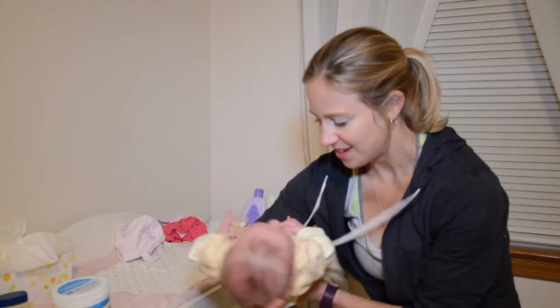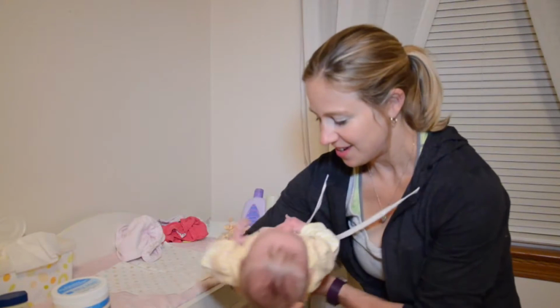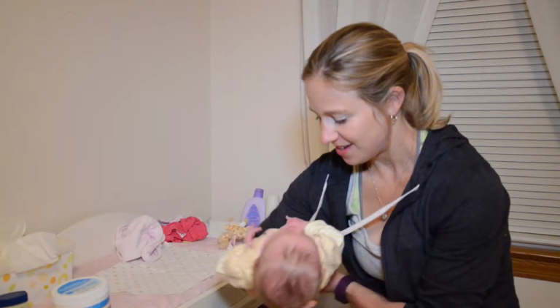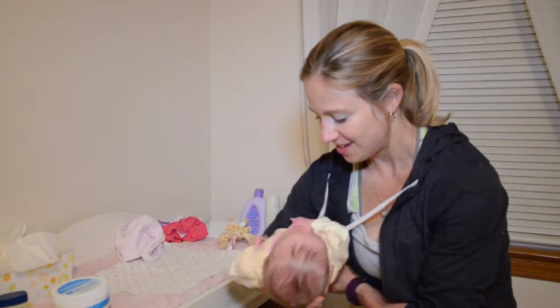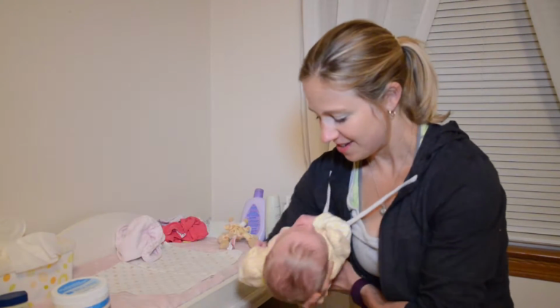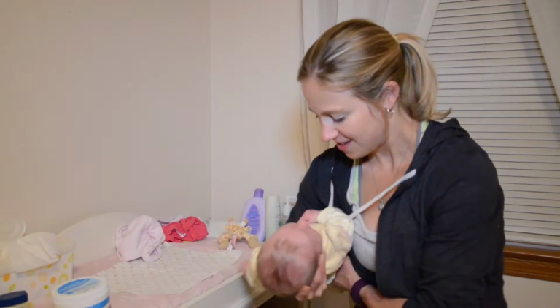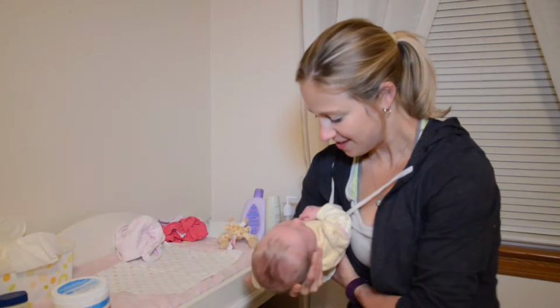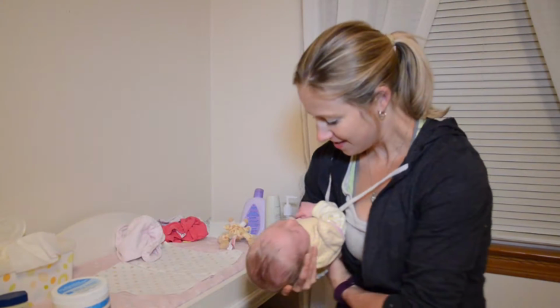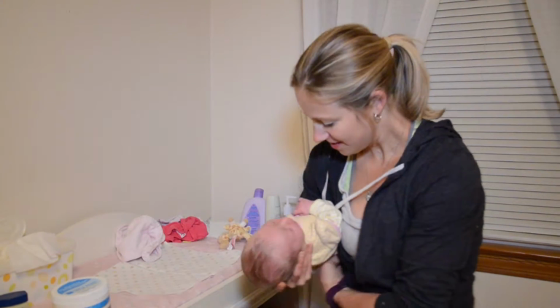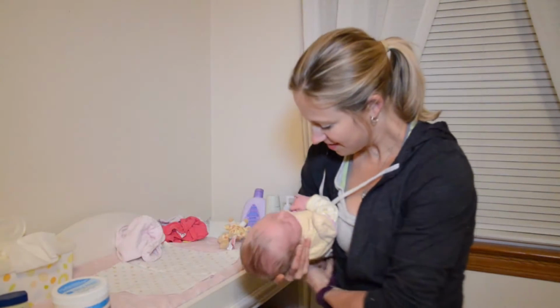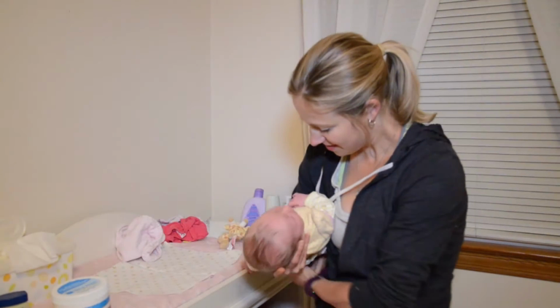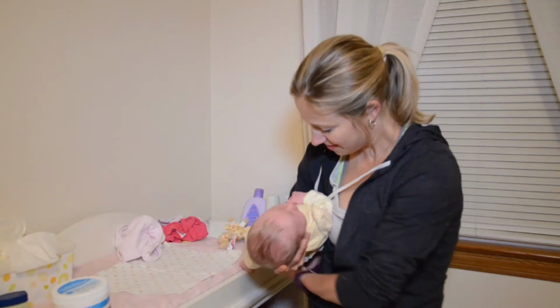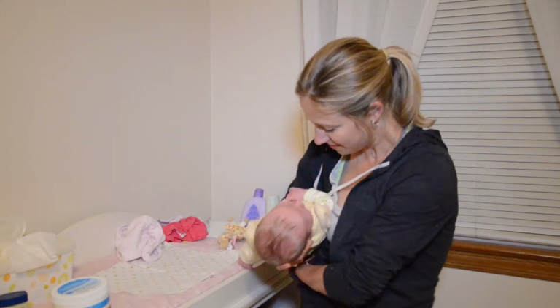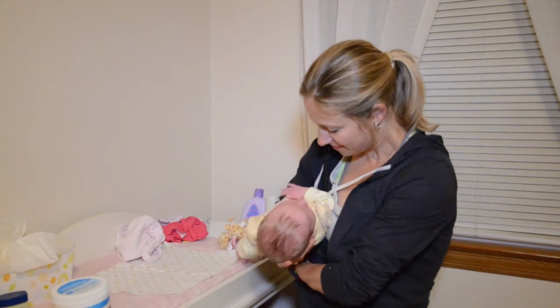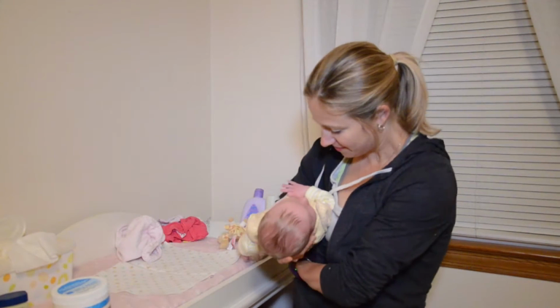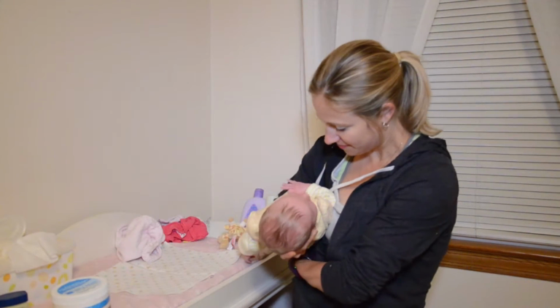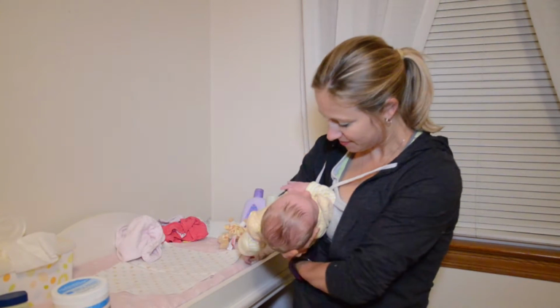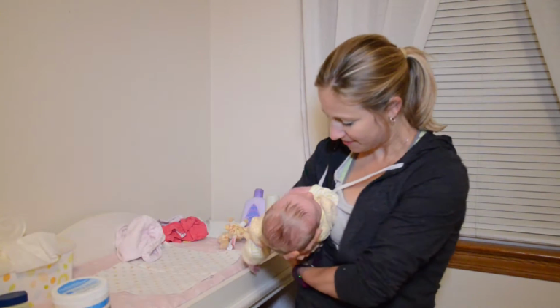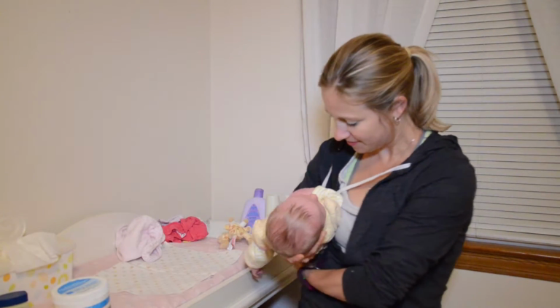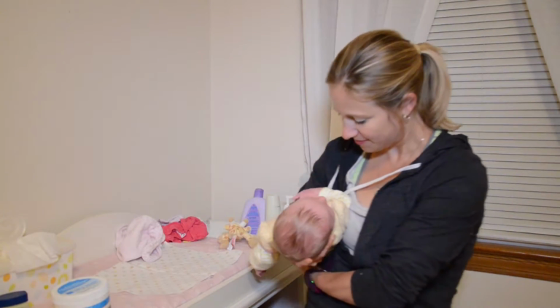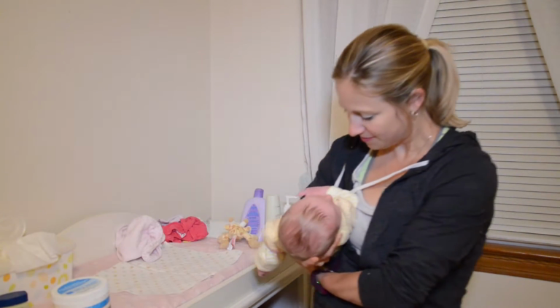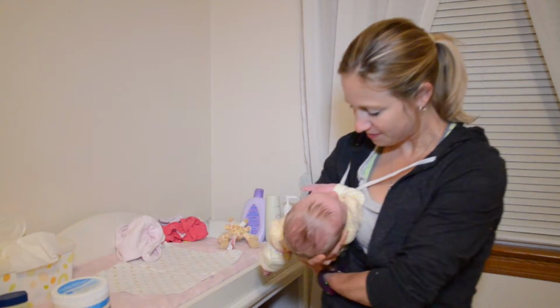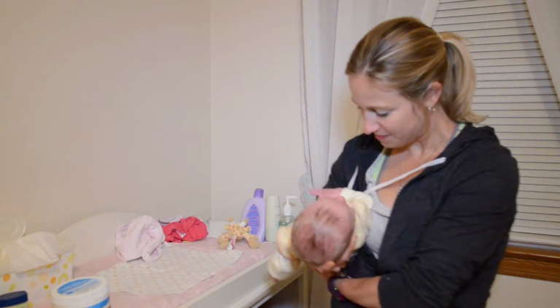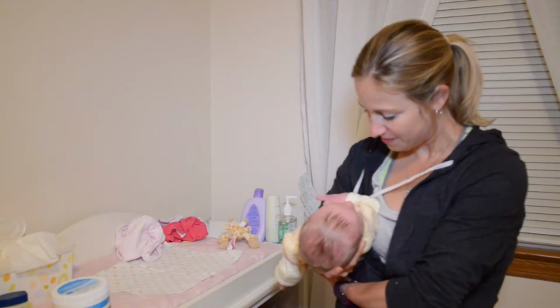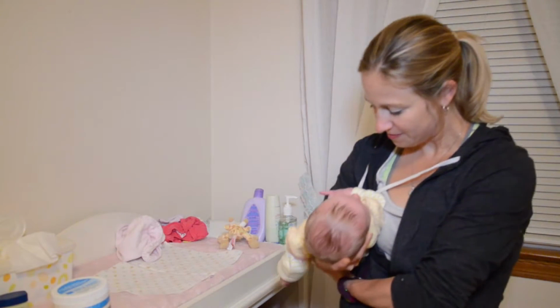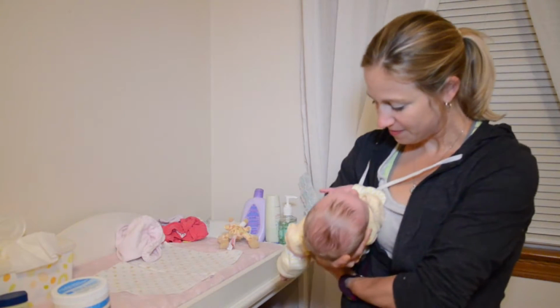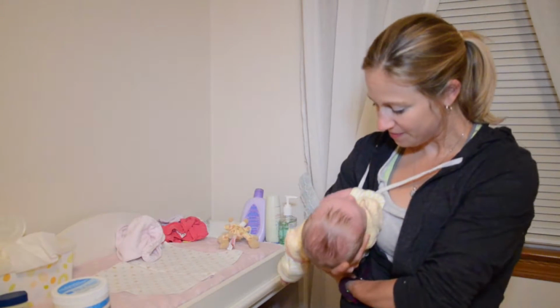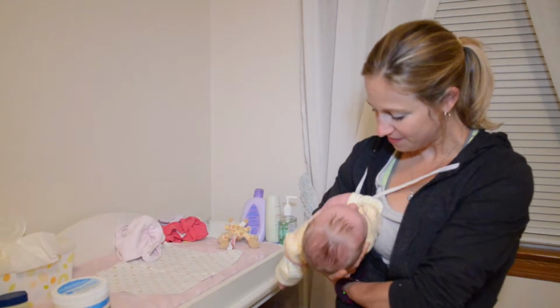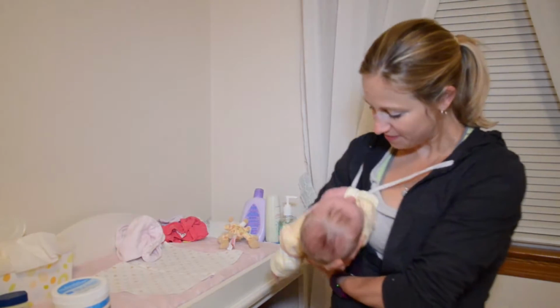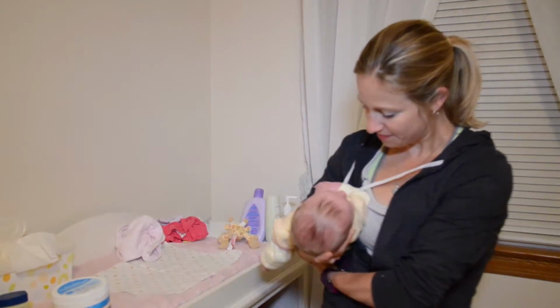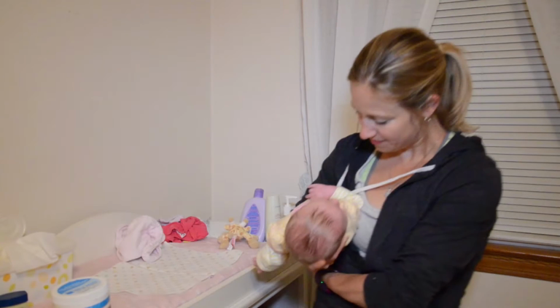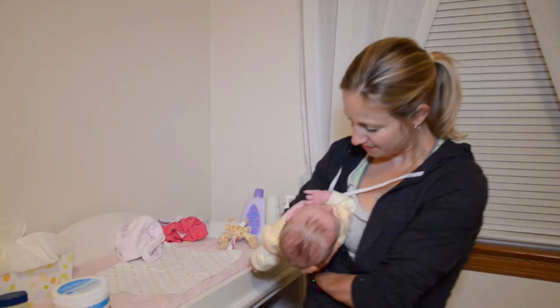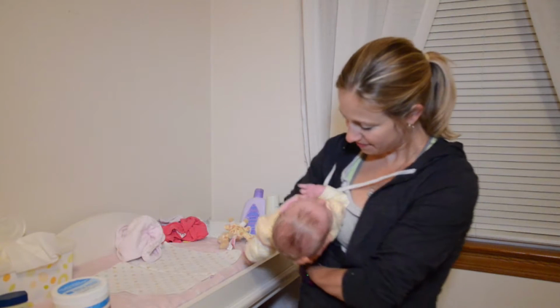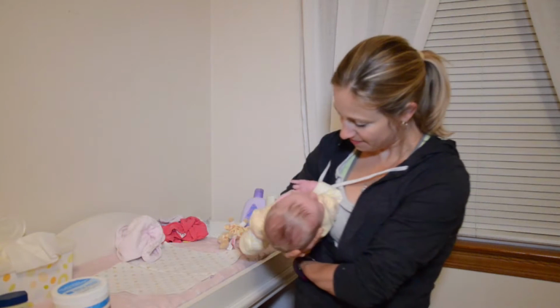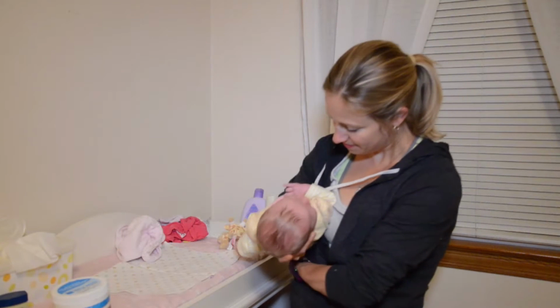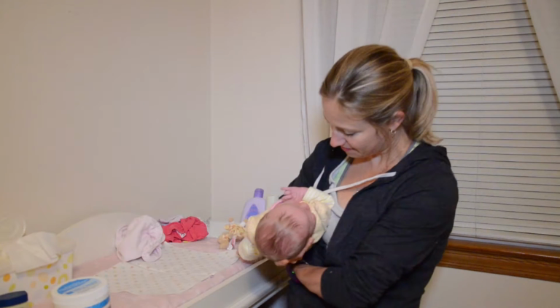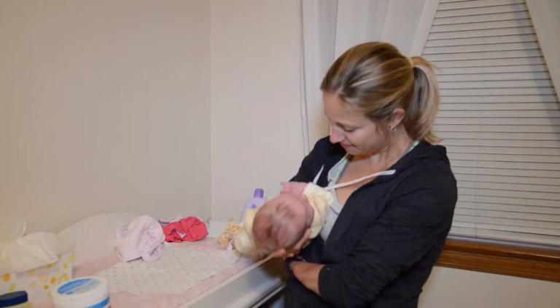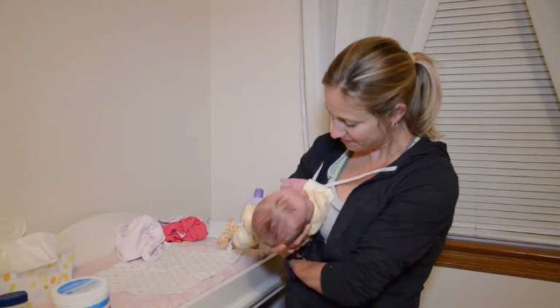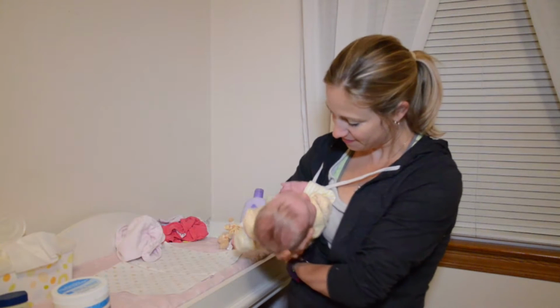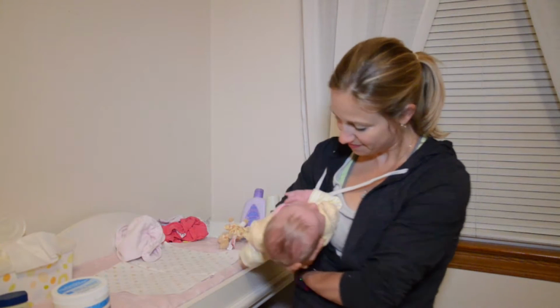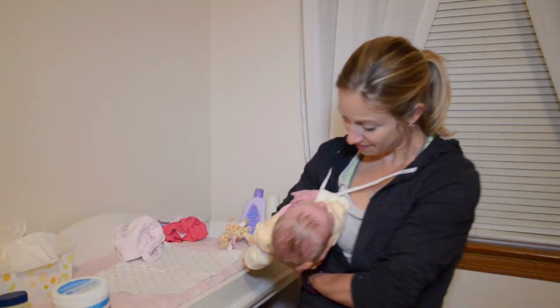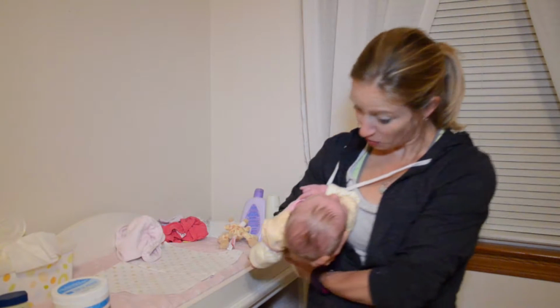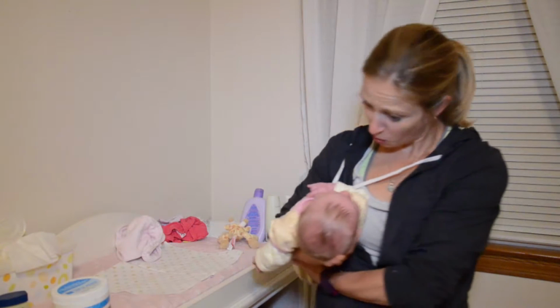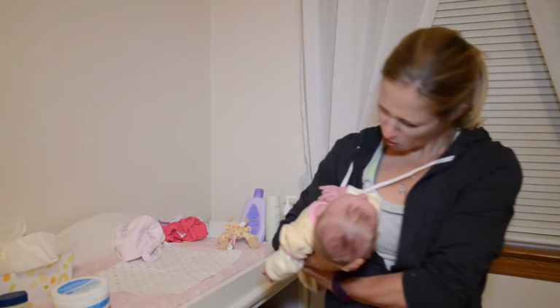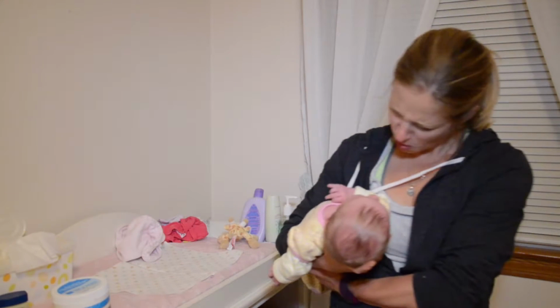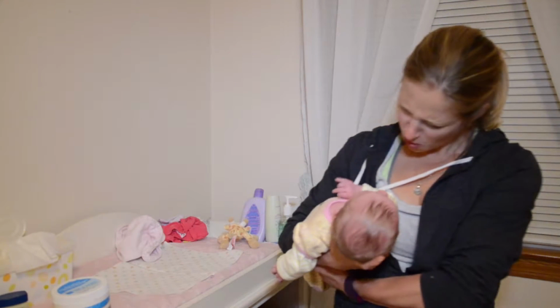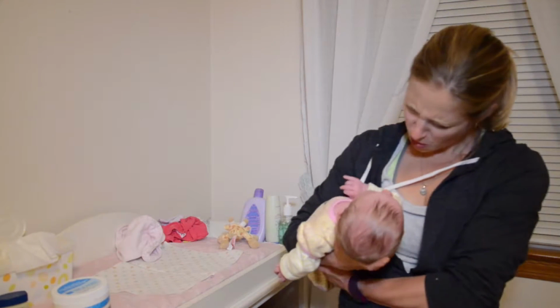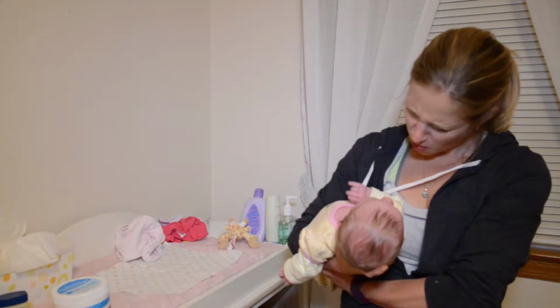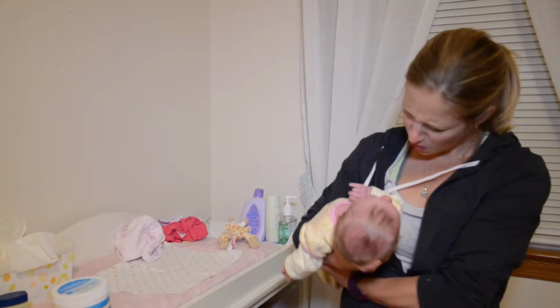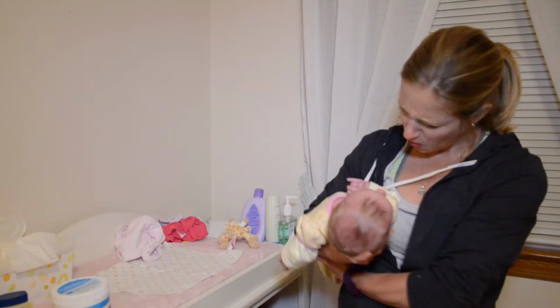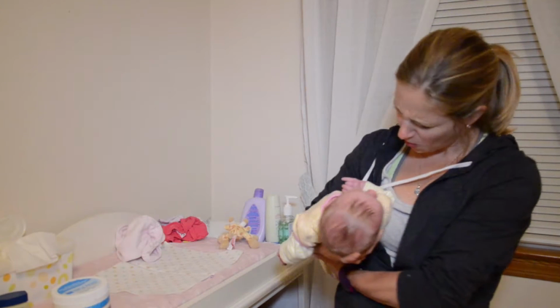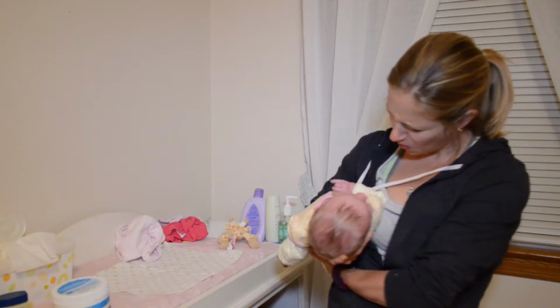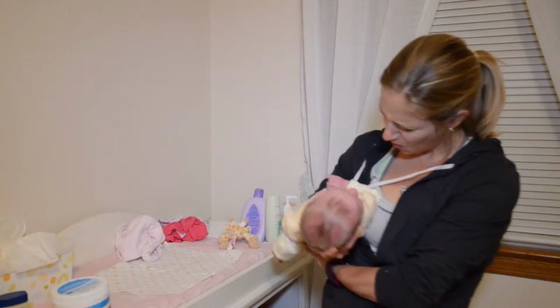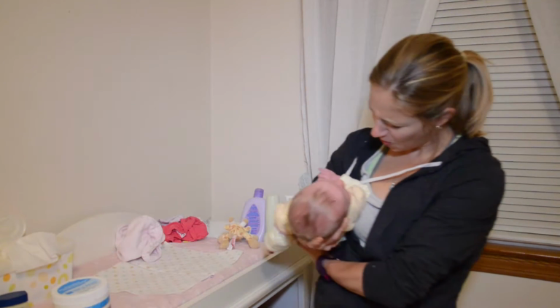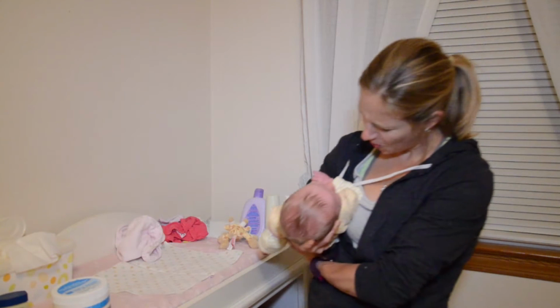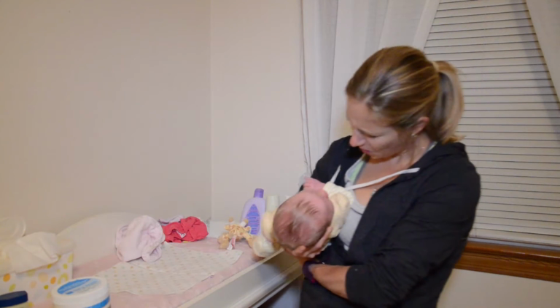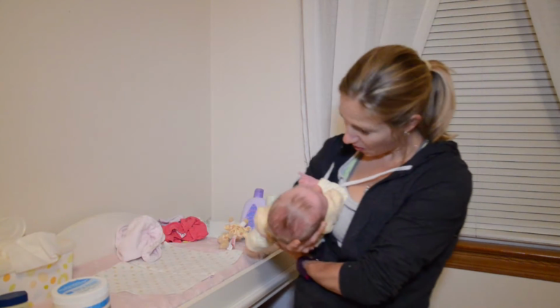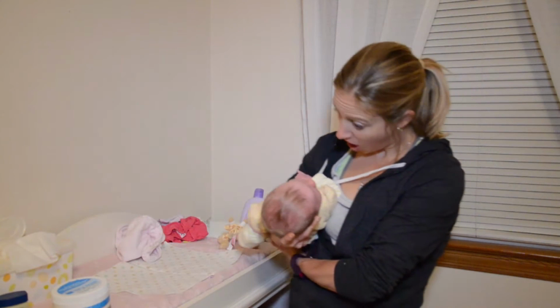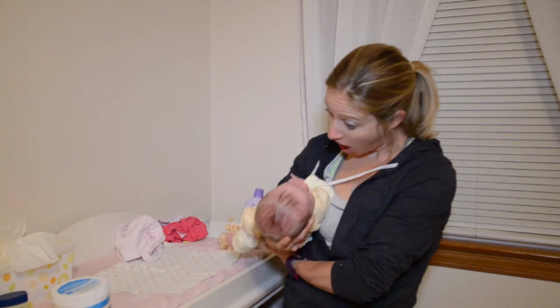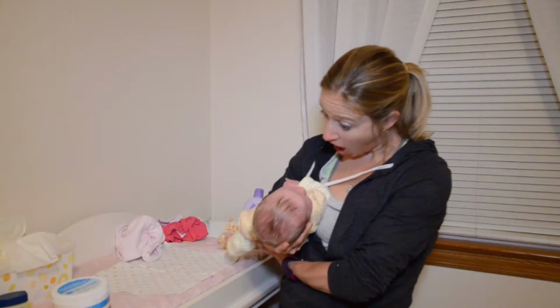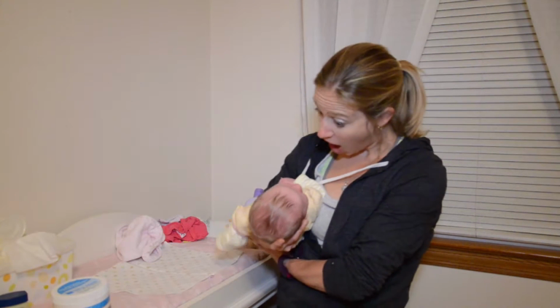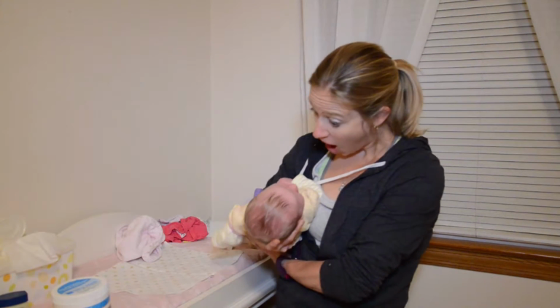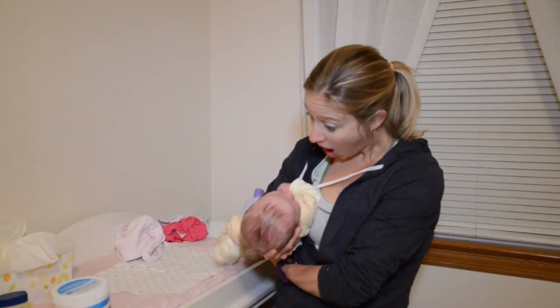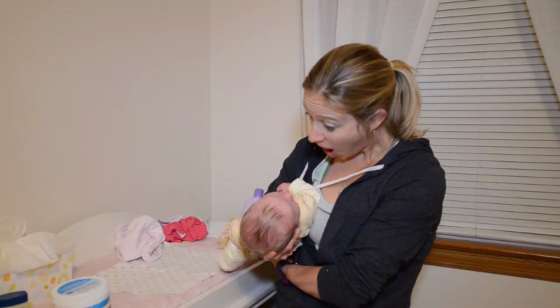Another hold is the football hold. This is typically done while nursing, but your baby might like it as well.